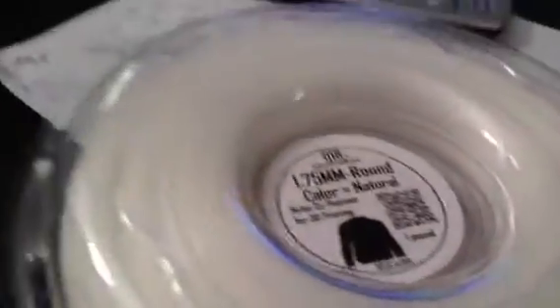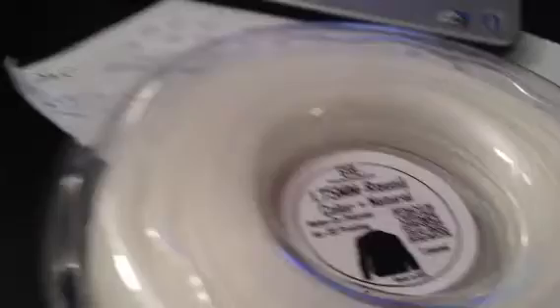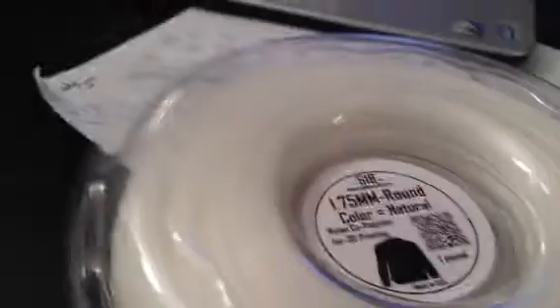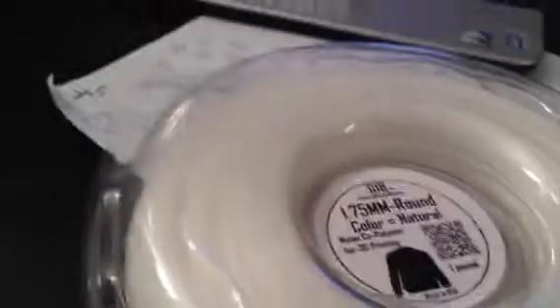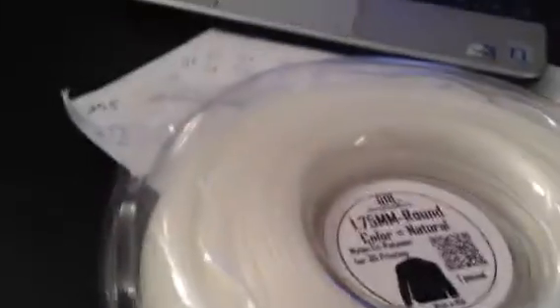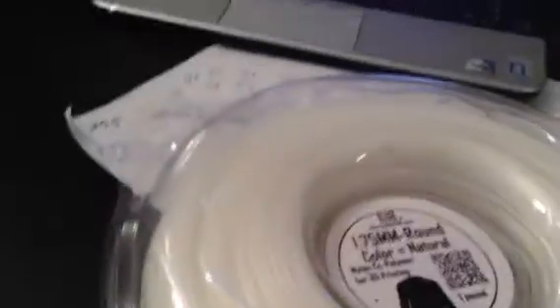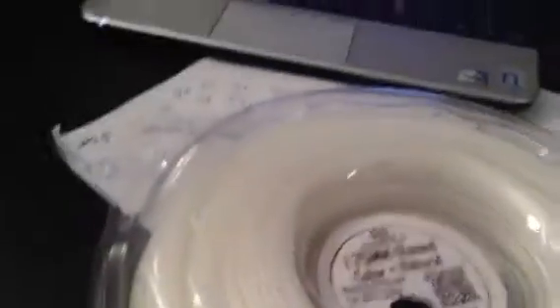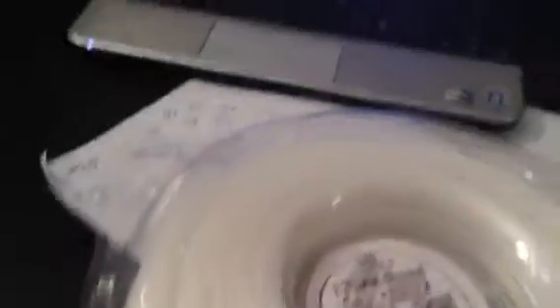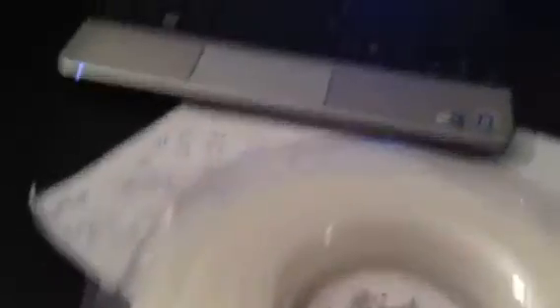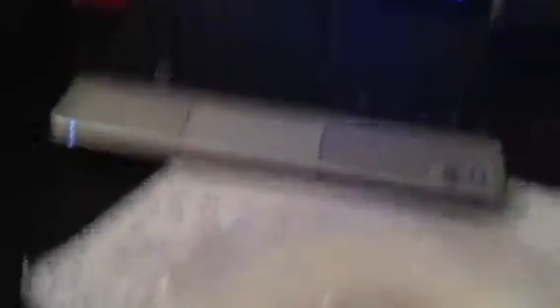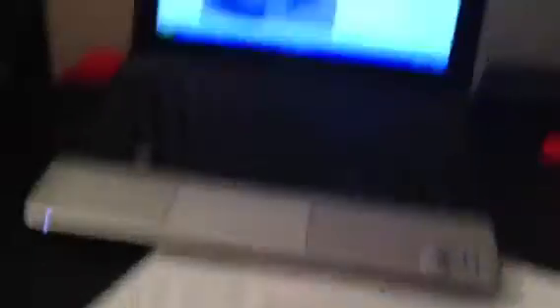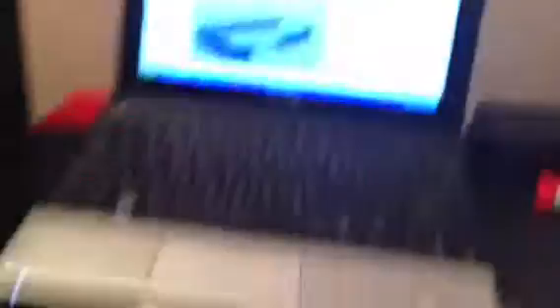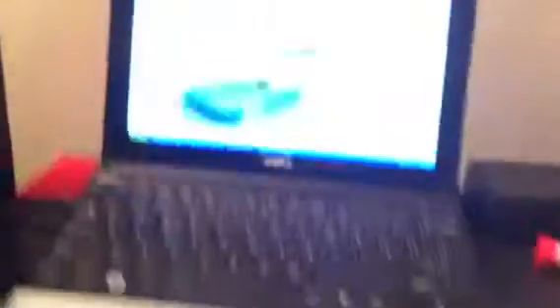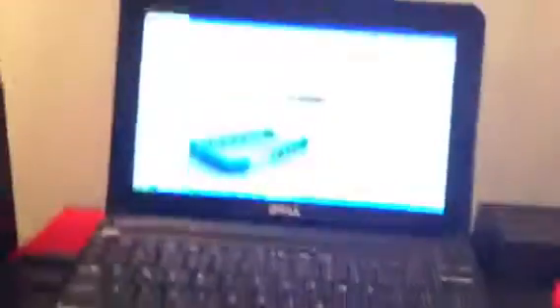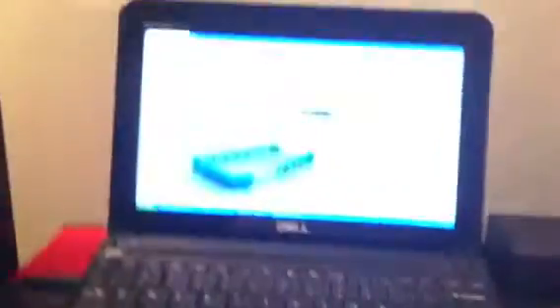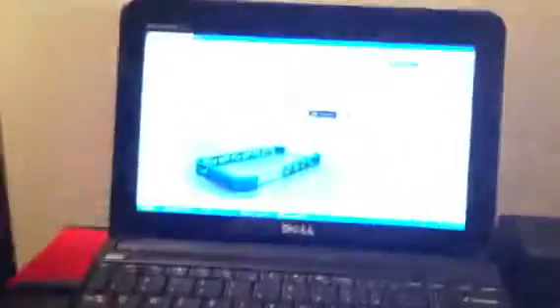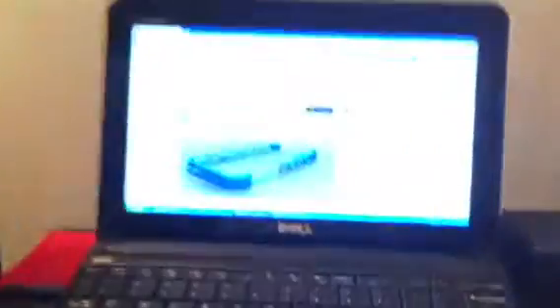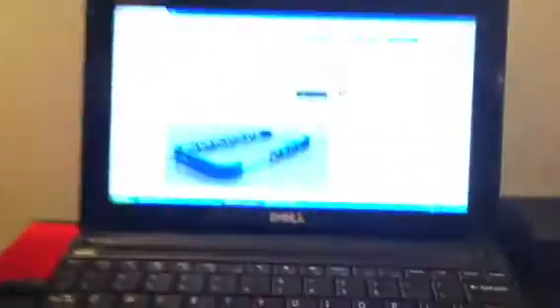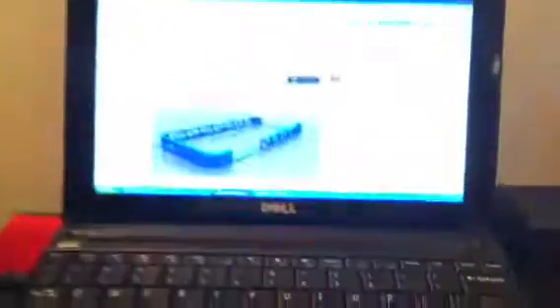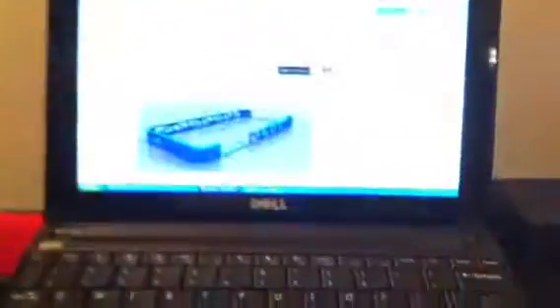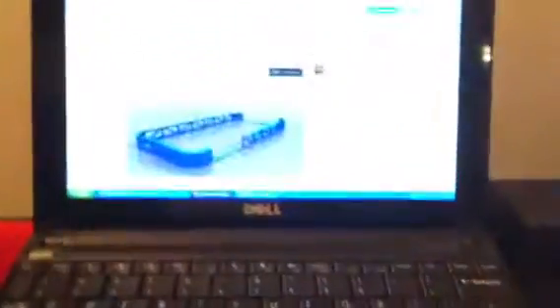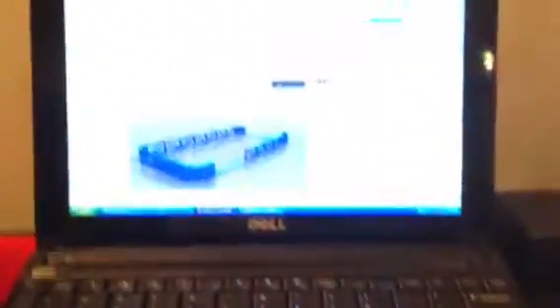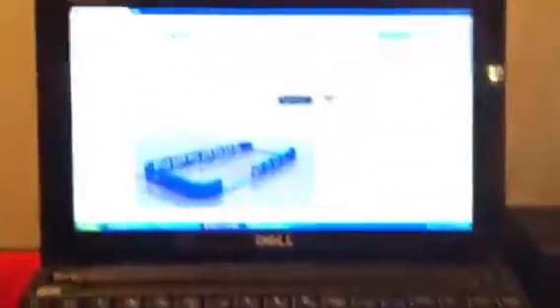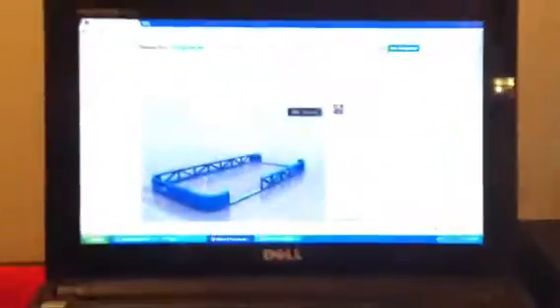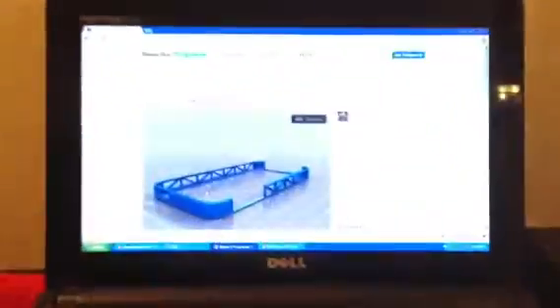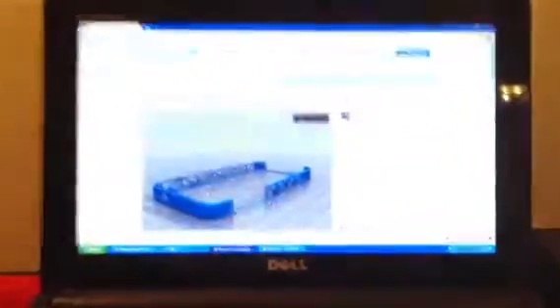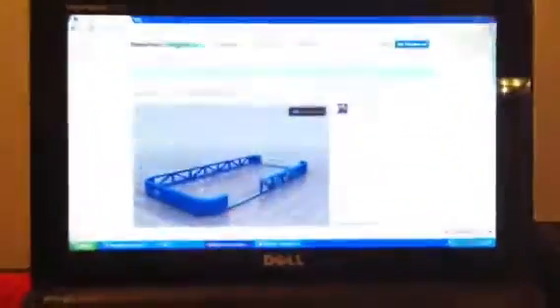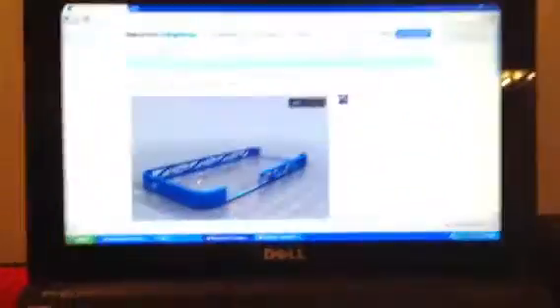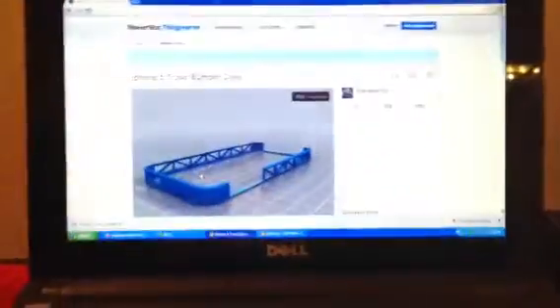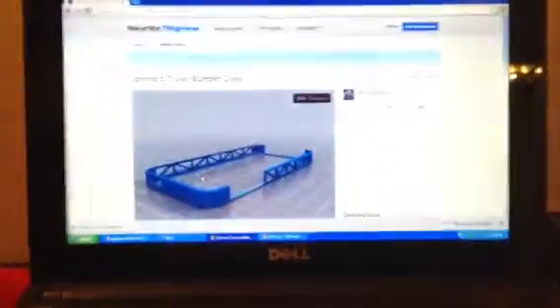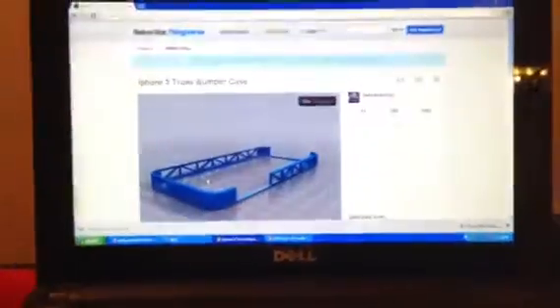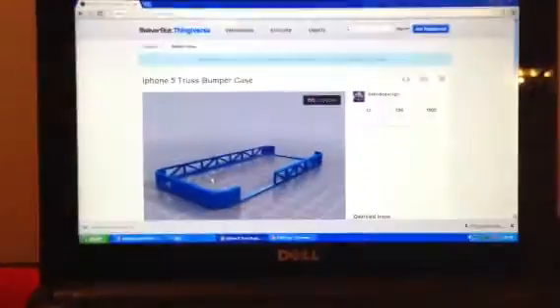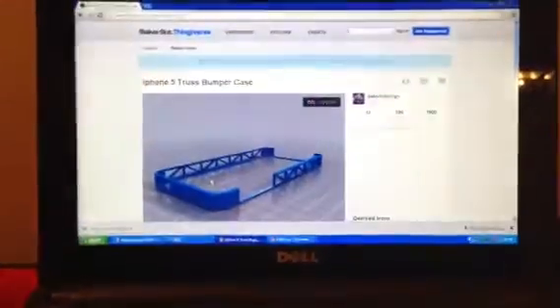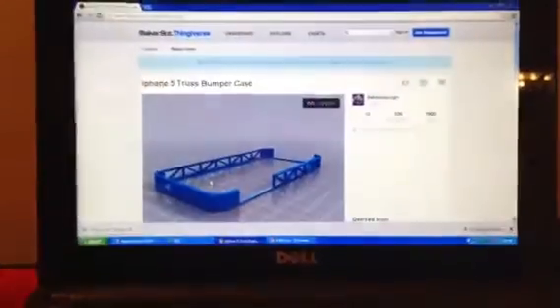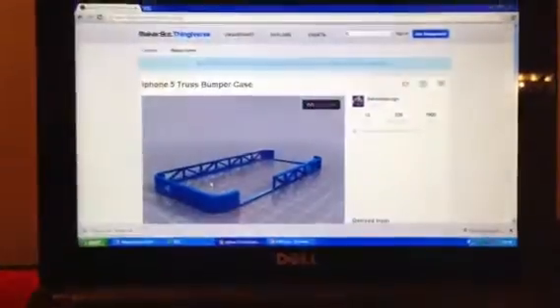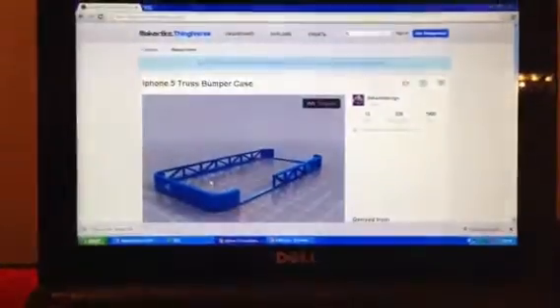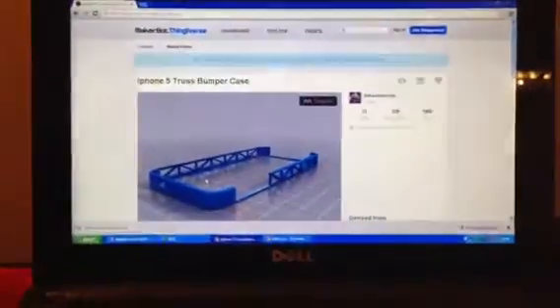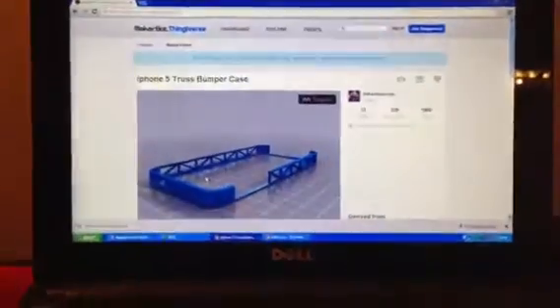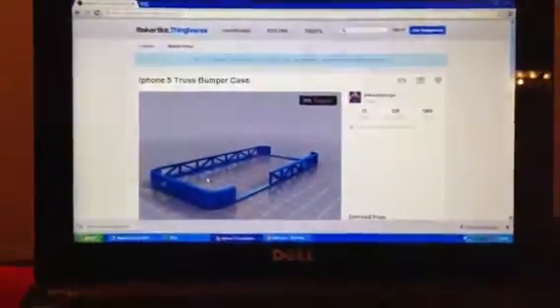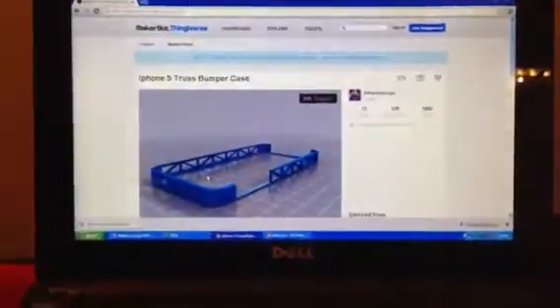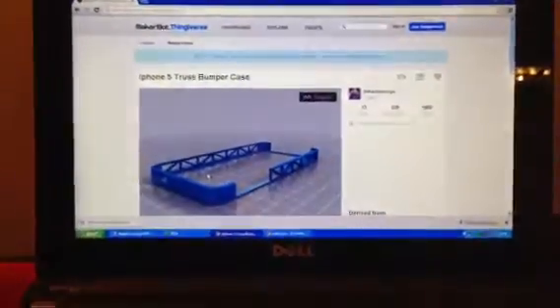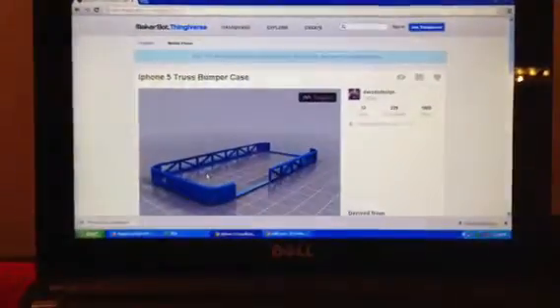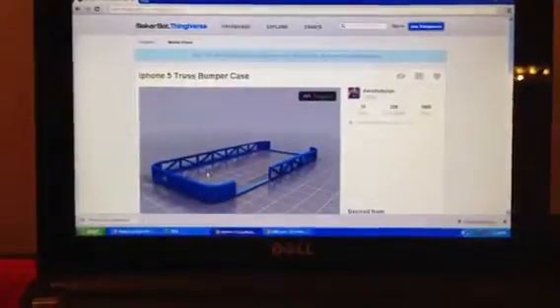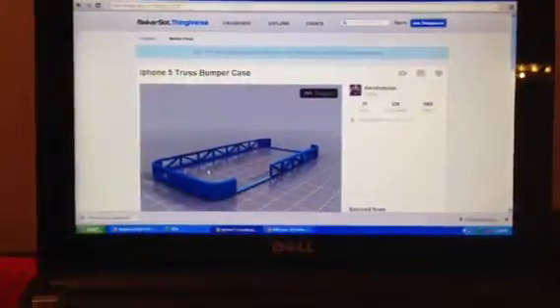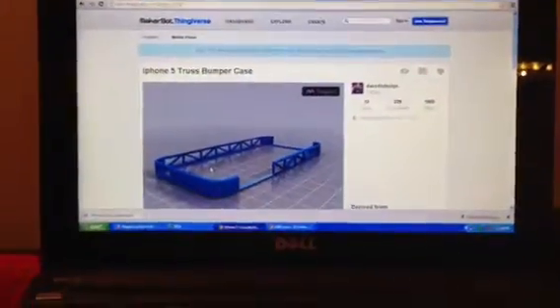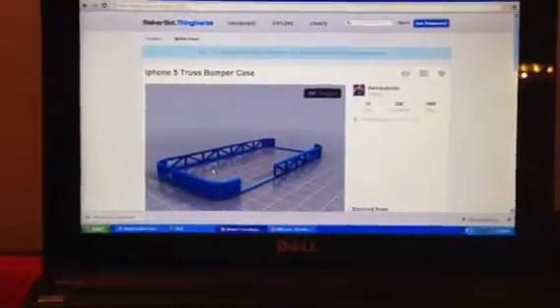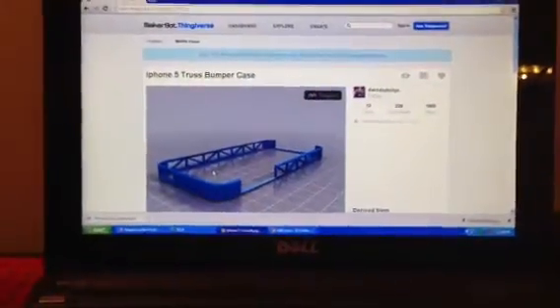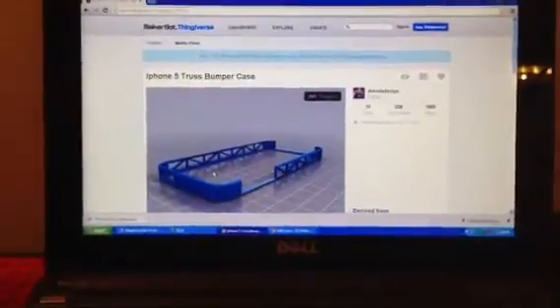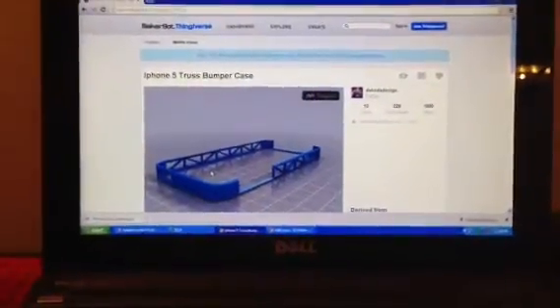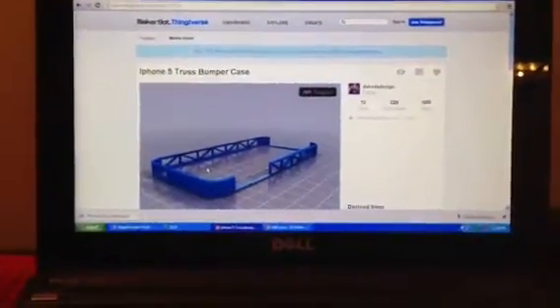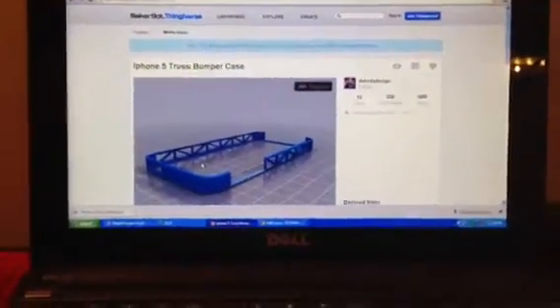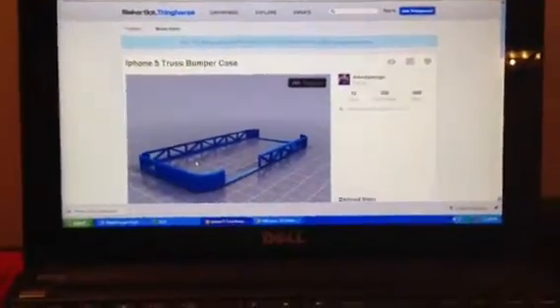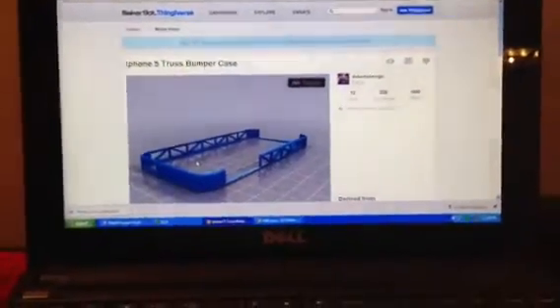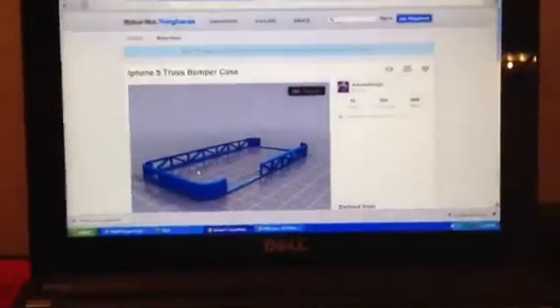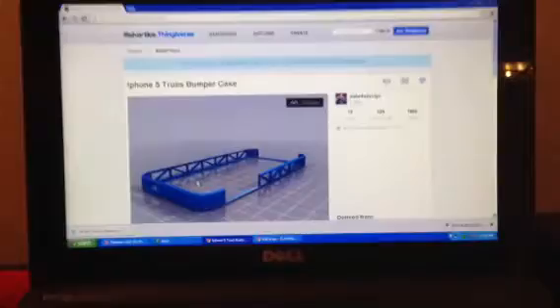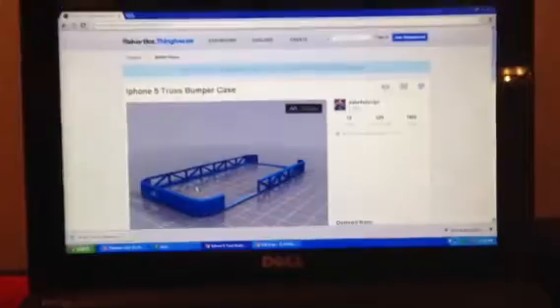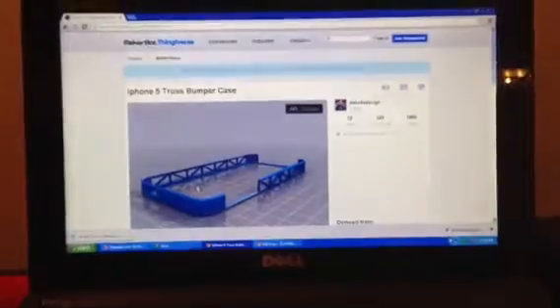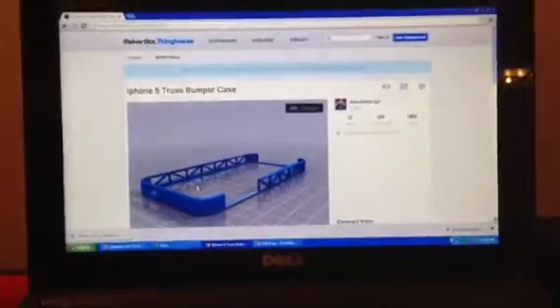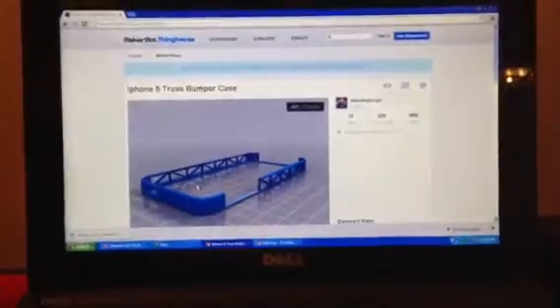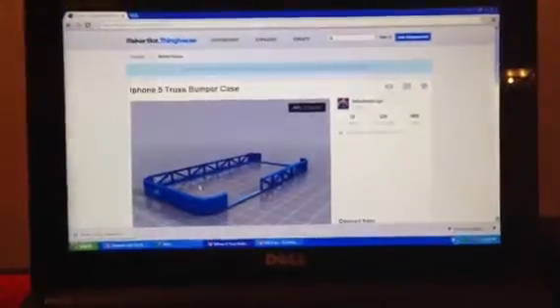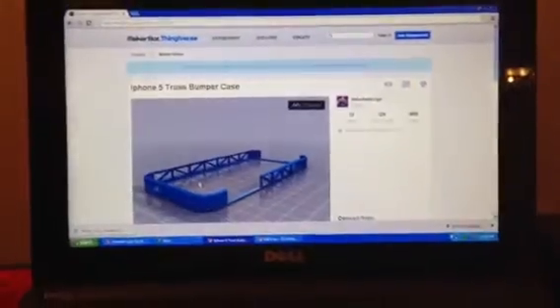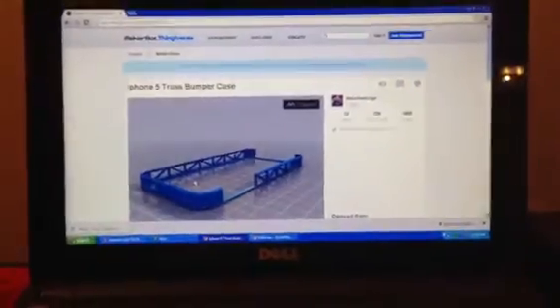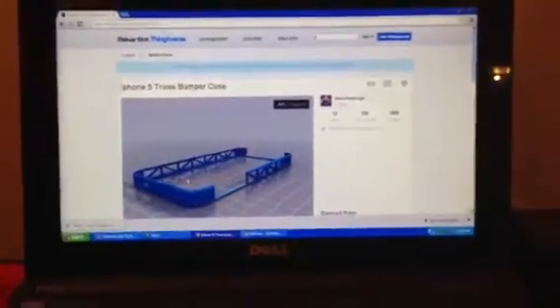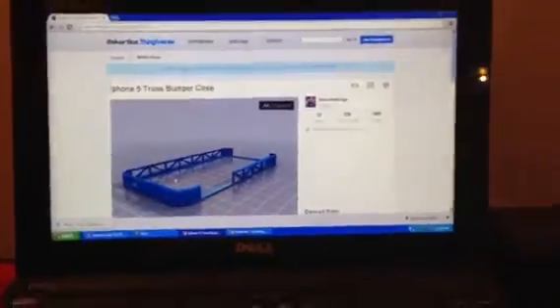I went ahead and did my first test print, which was the iPhone 5 truss bumper case from Thingiverse.